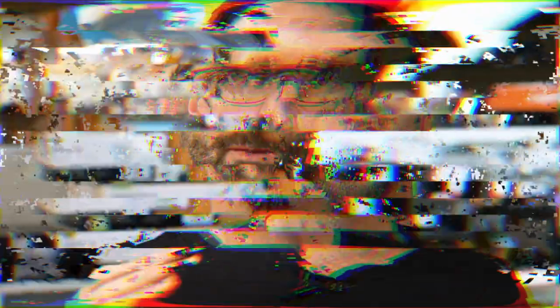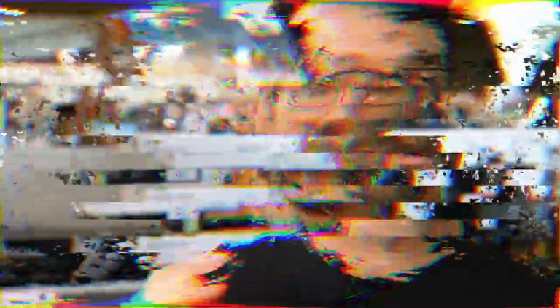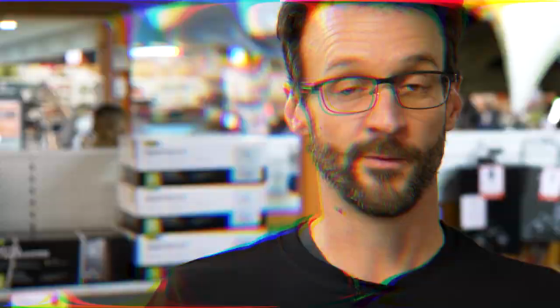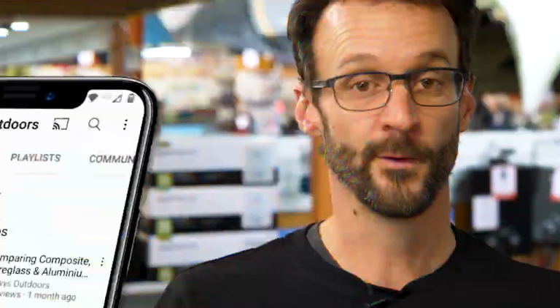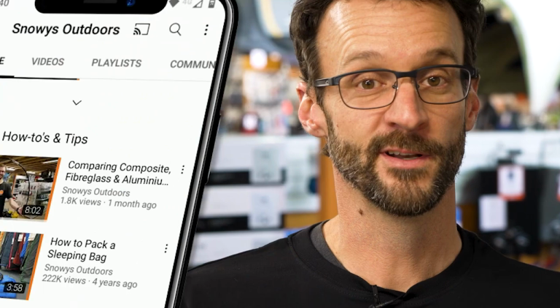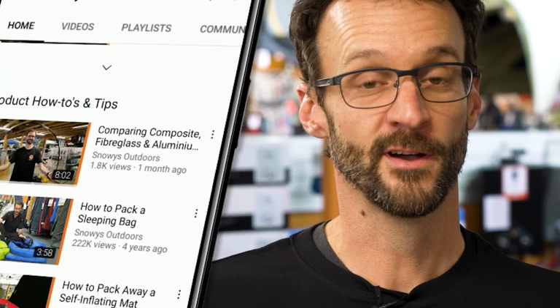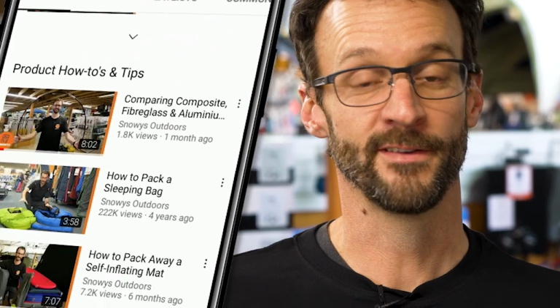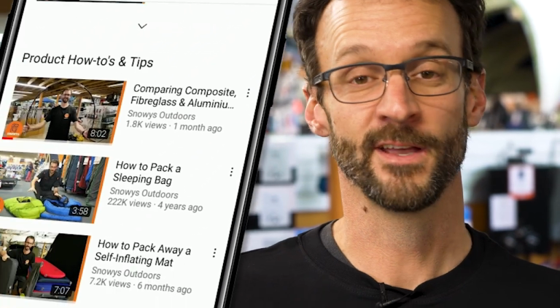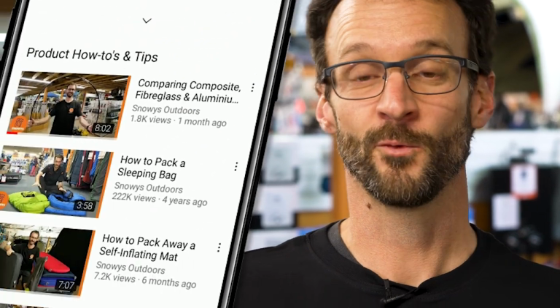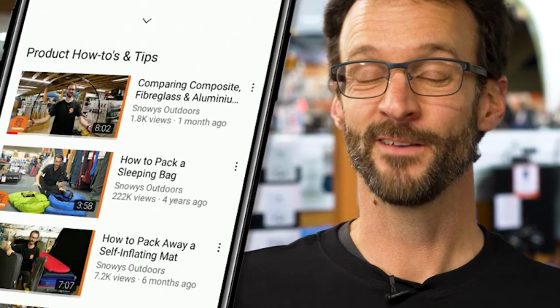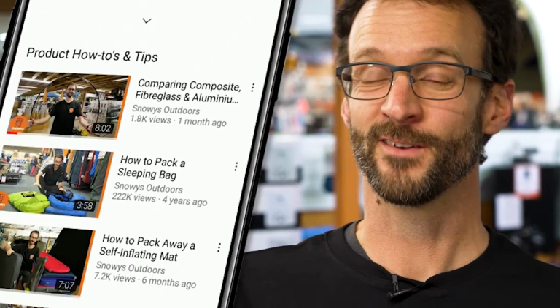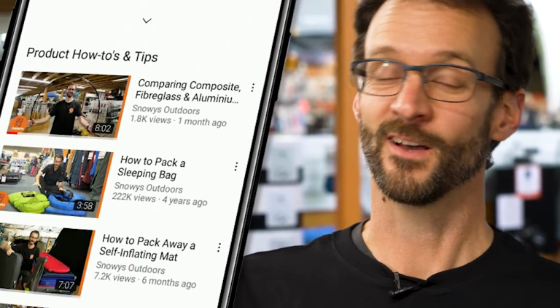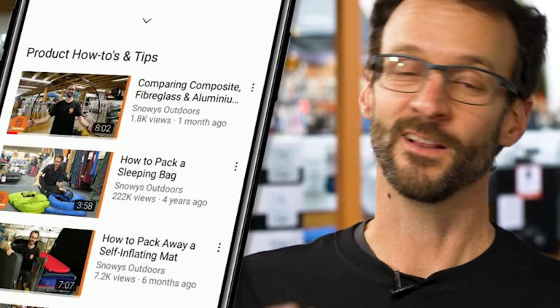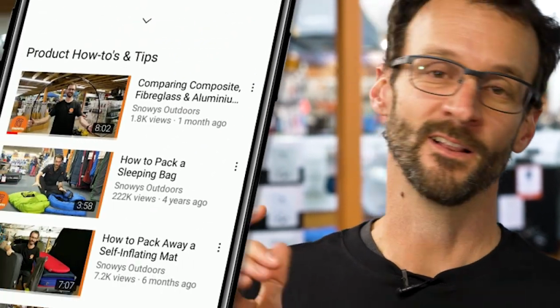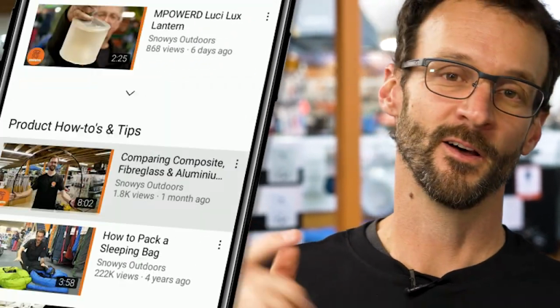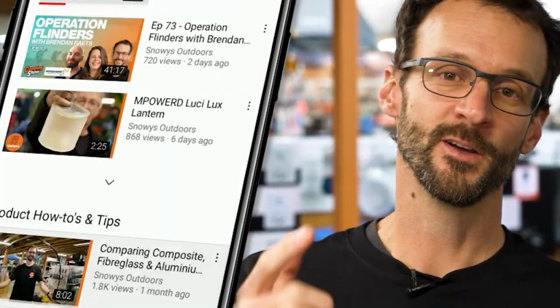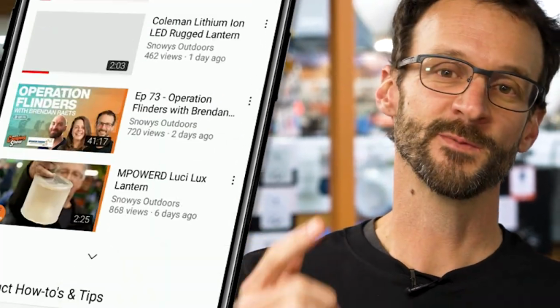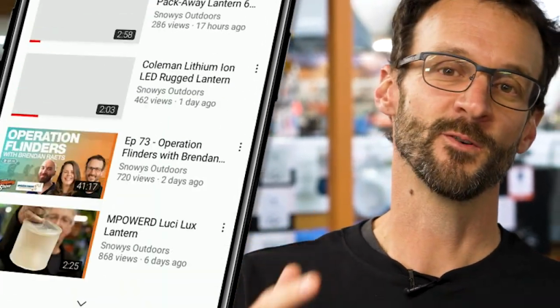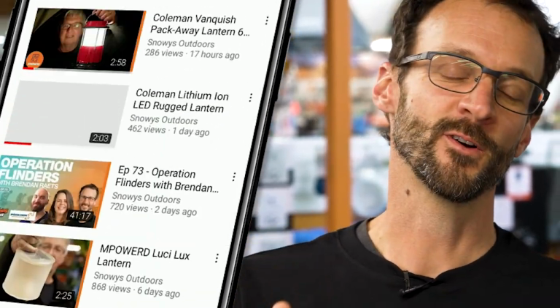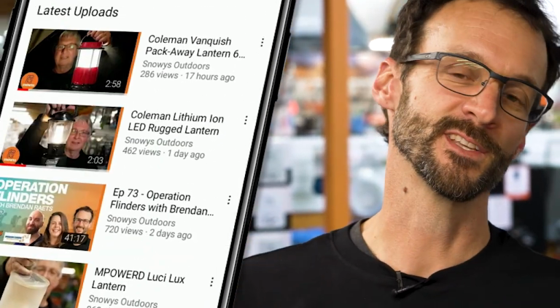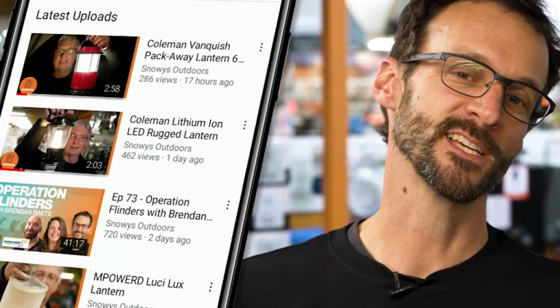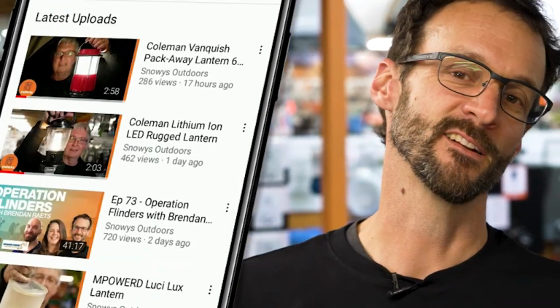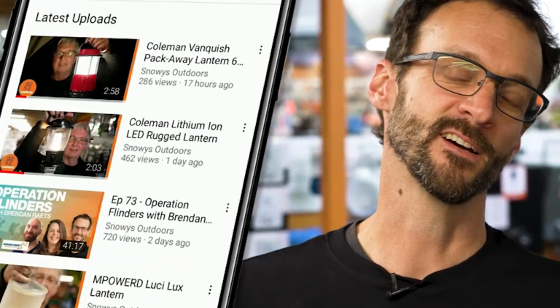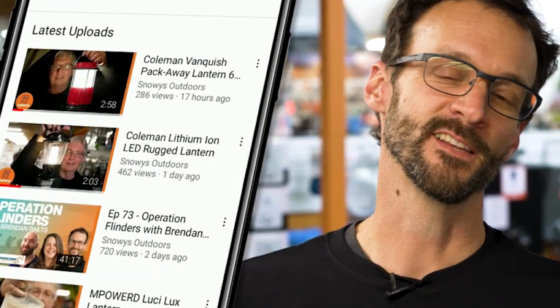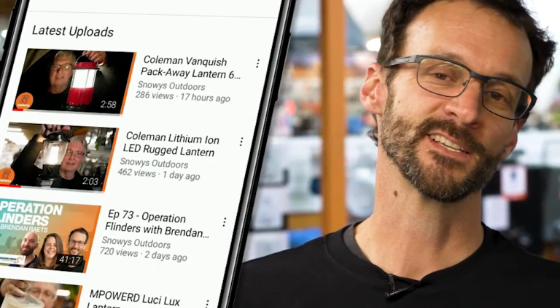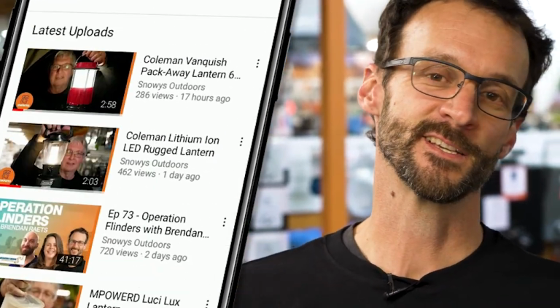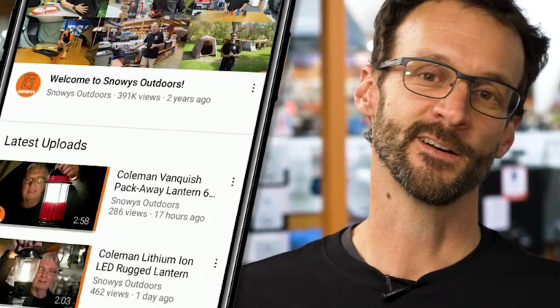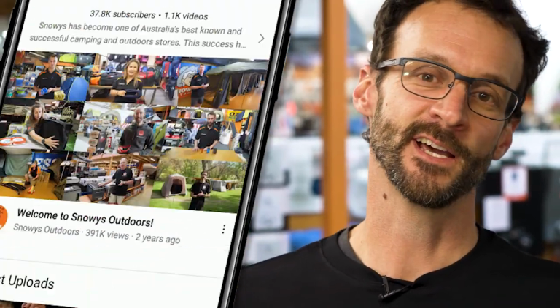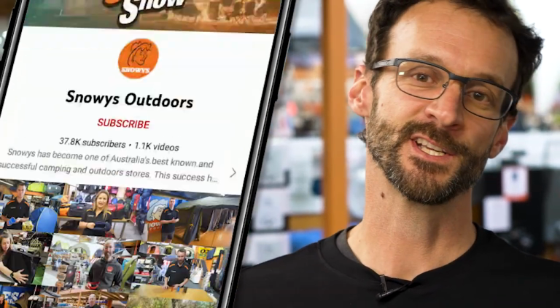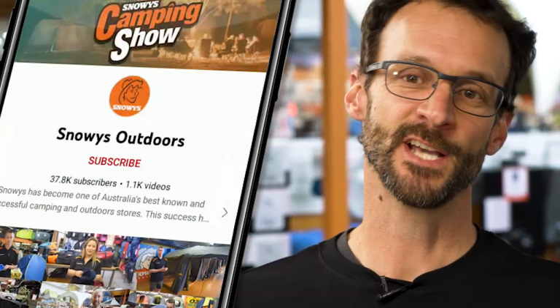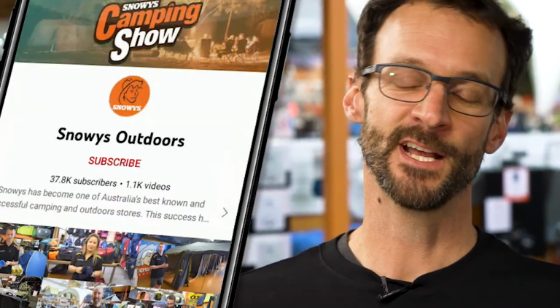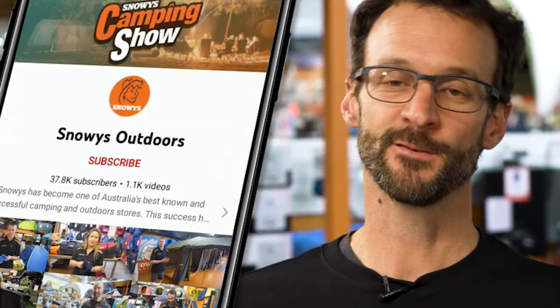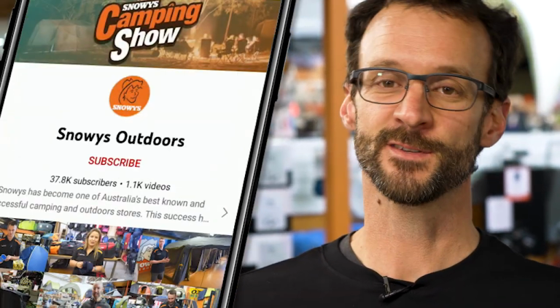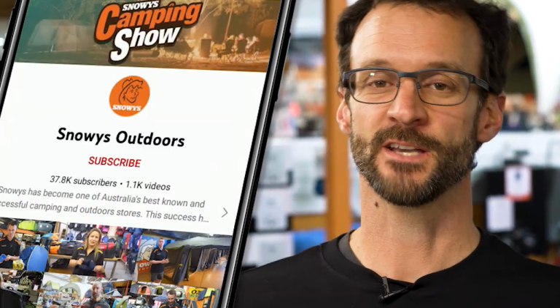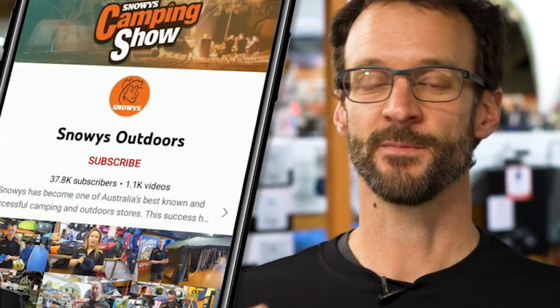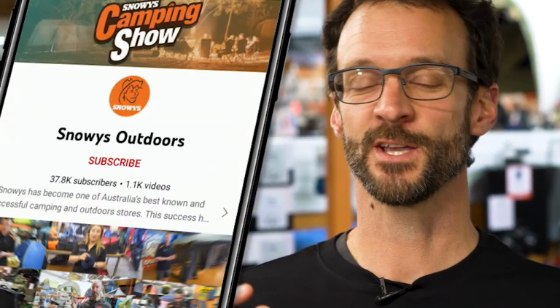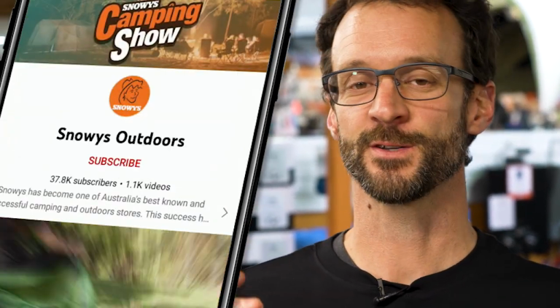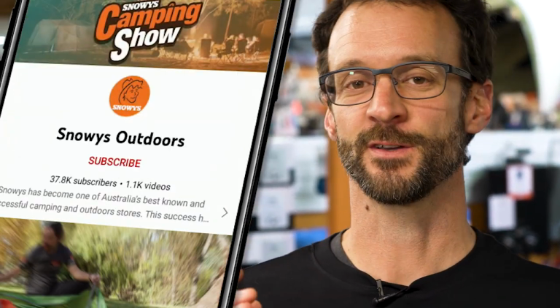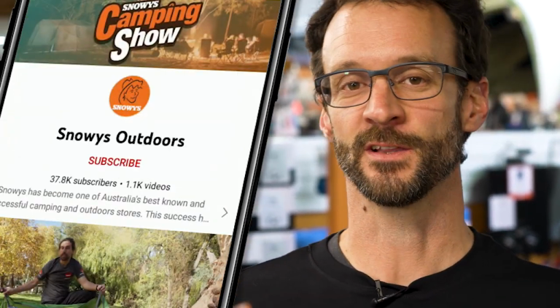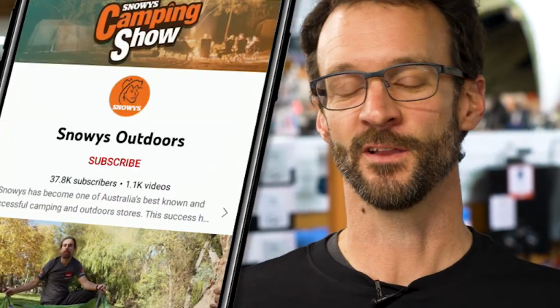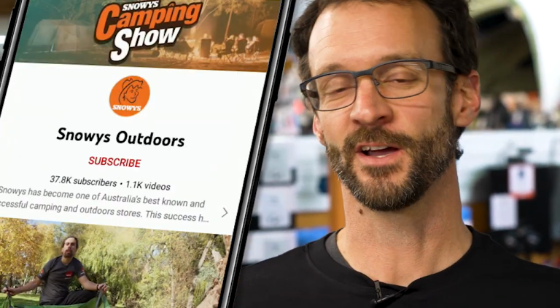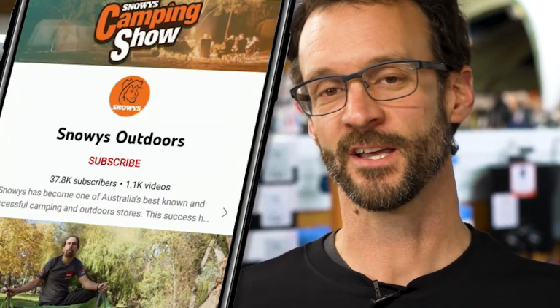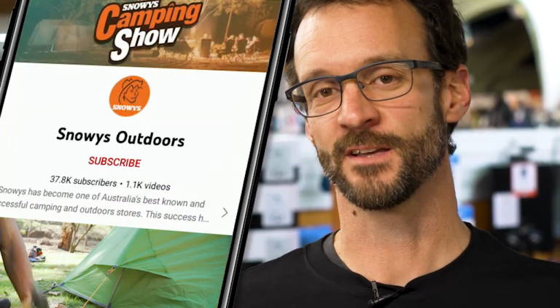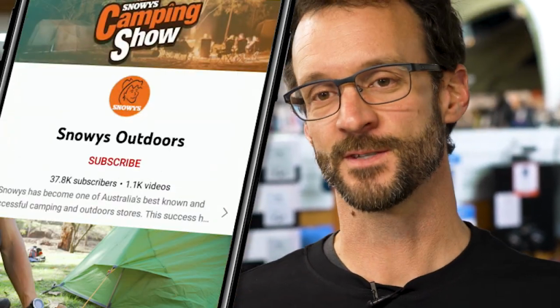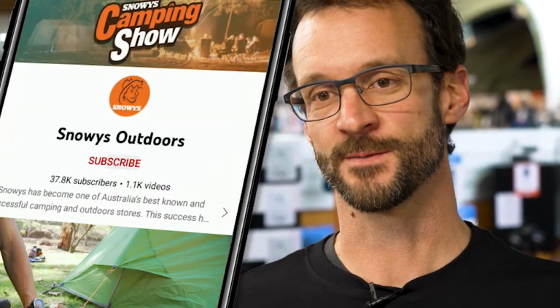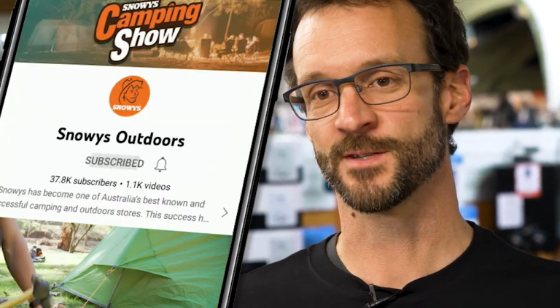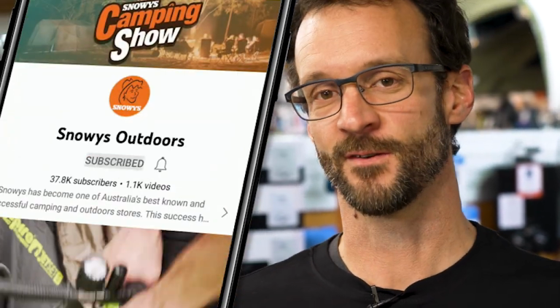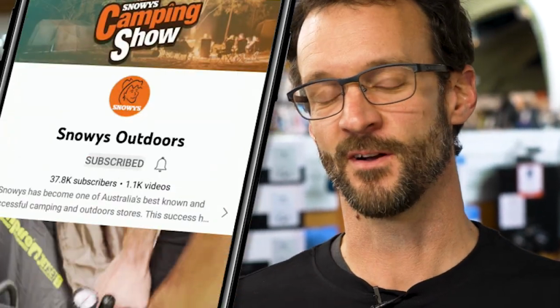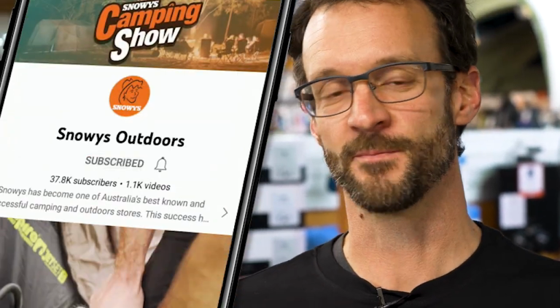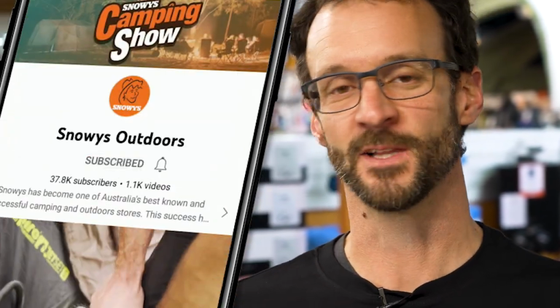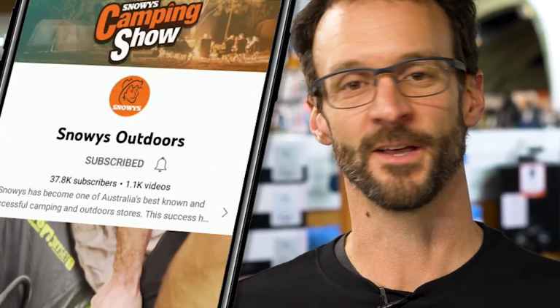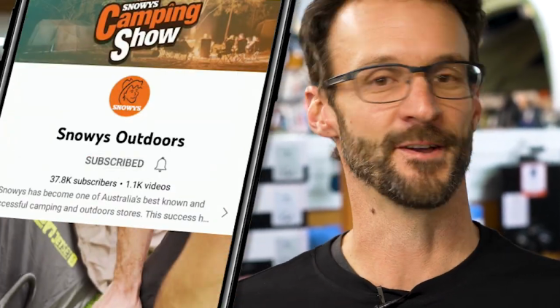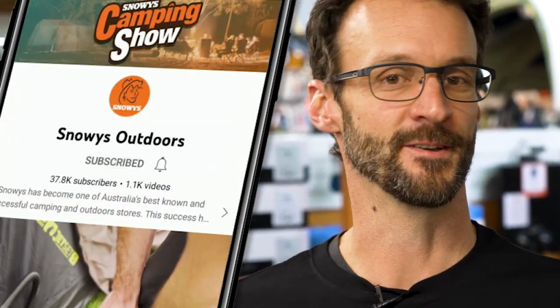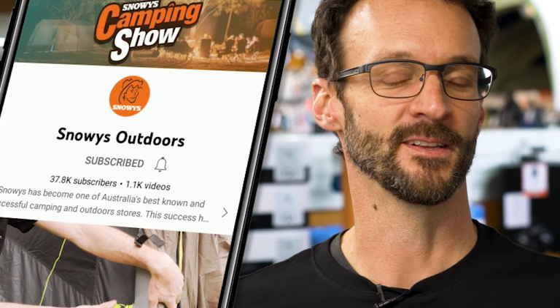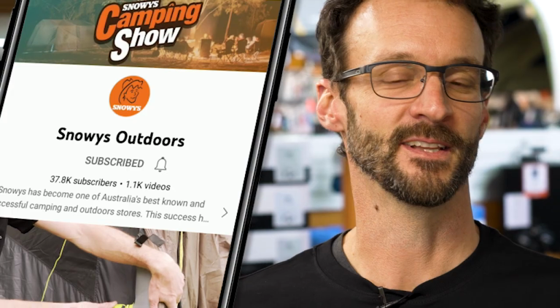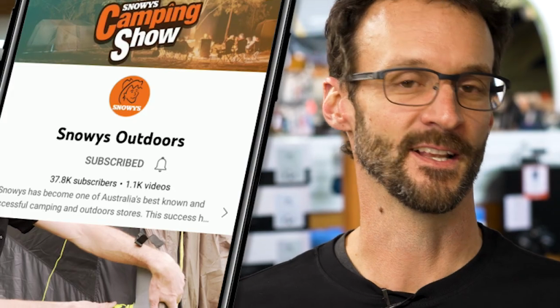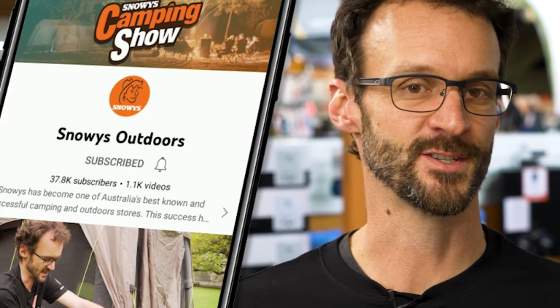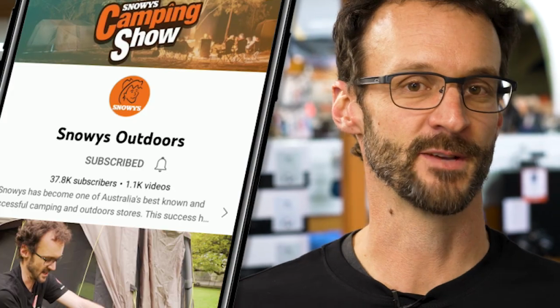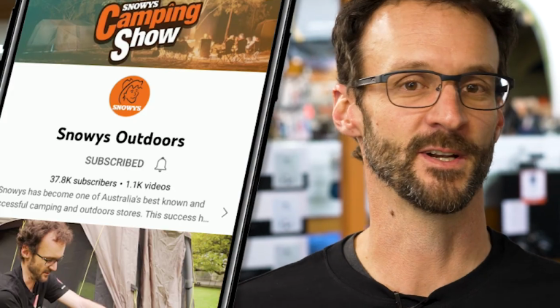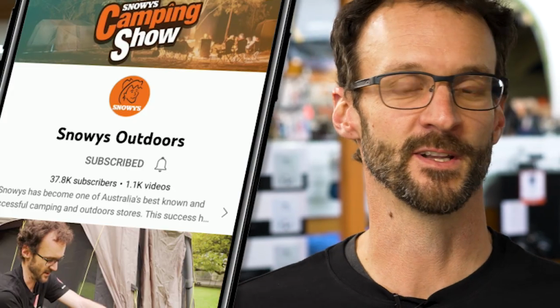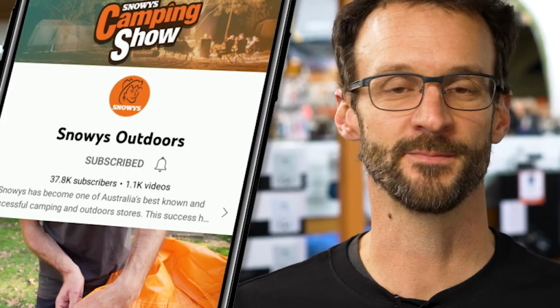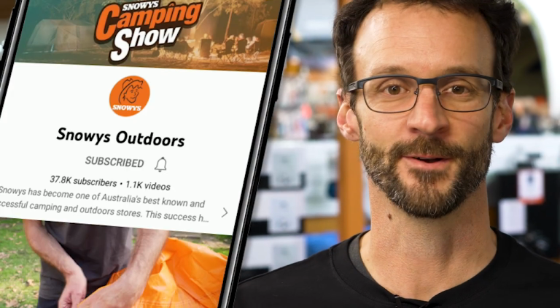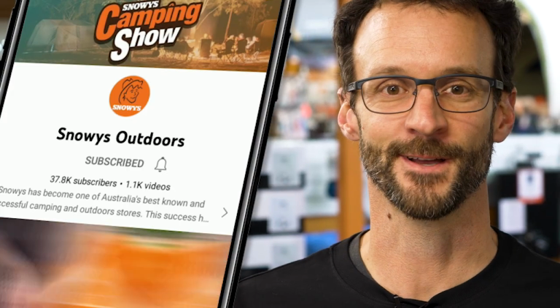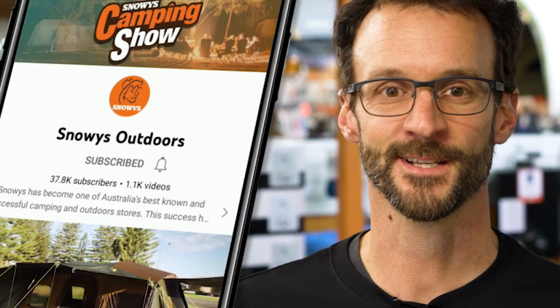Before we dive in, we've got loads more content like this on our channel, so make sure you like and subscribe below. Now let's jump into the product.